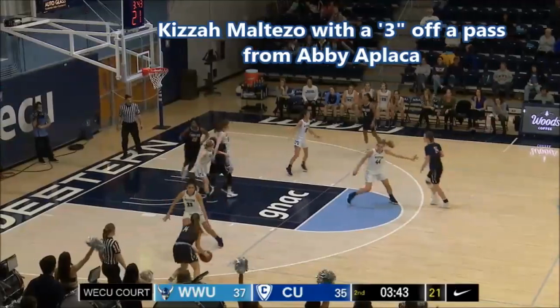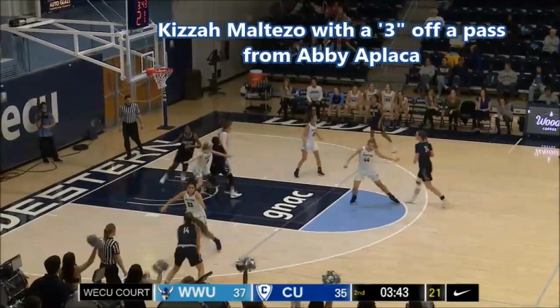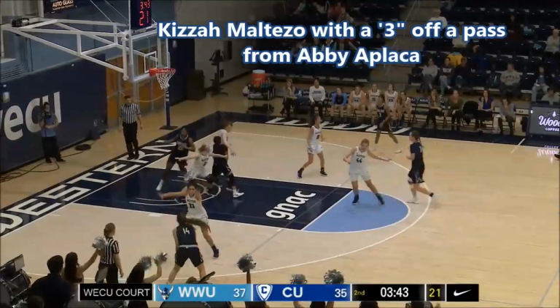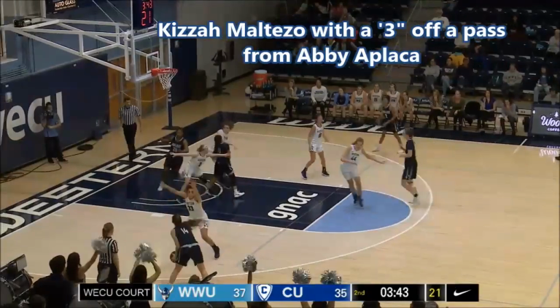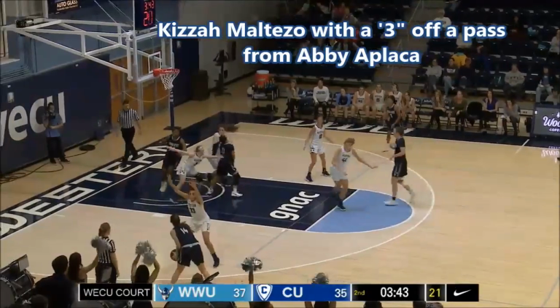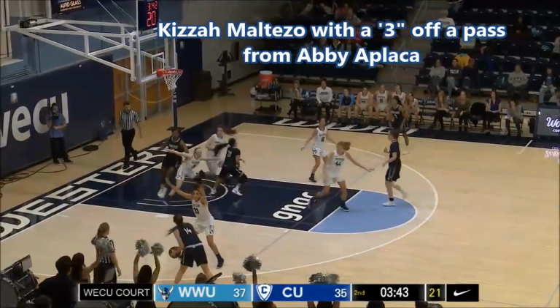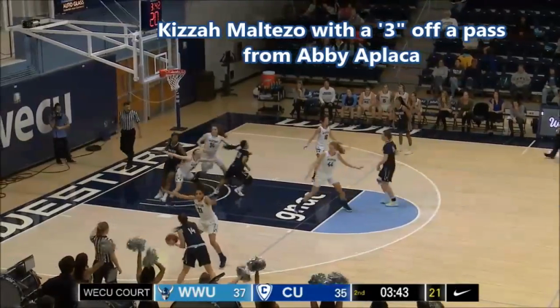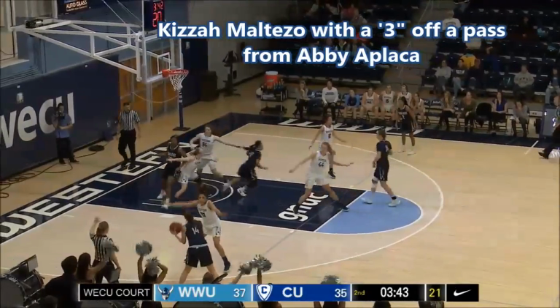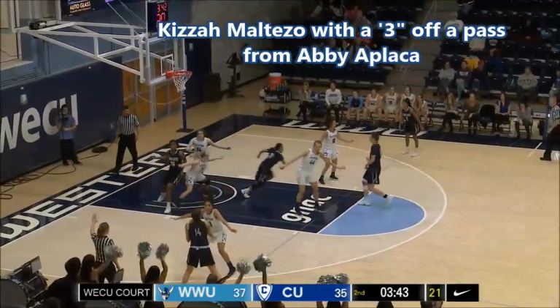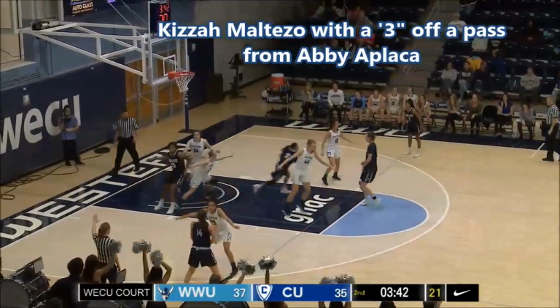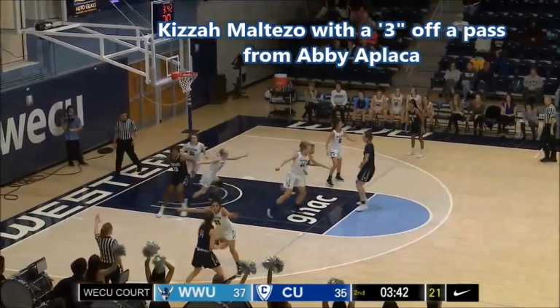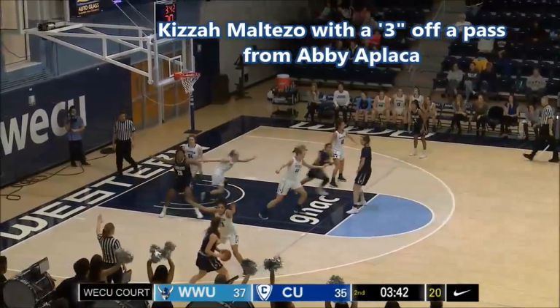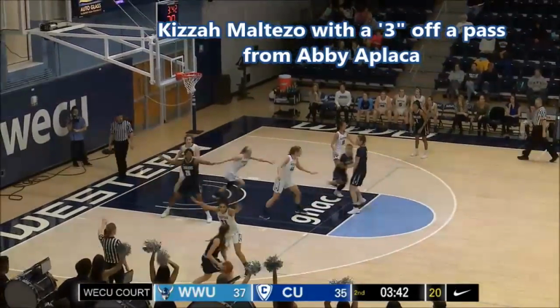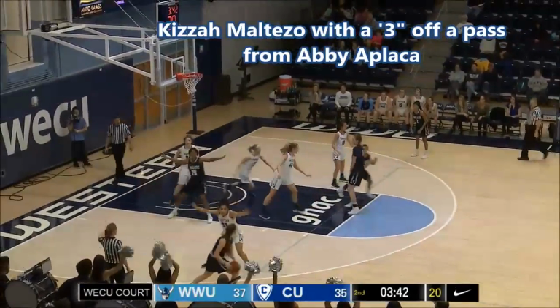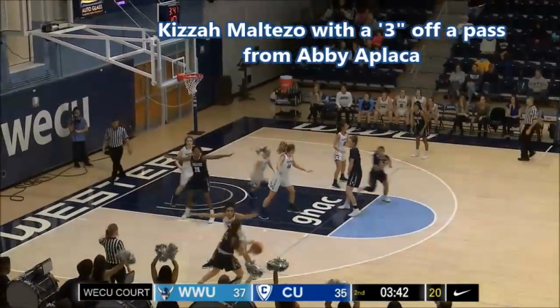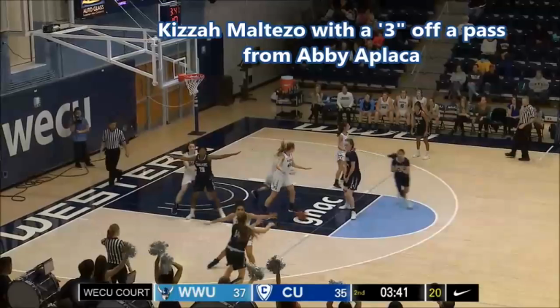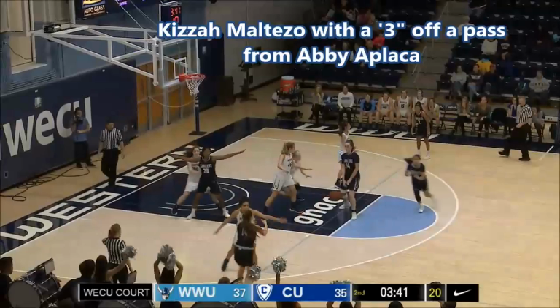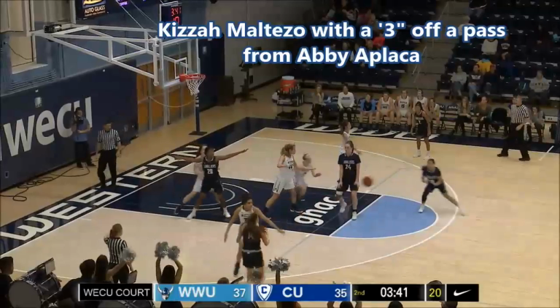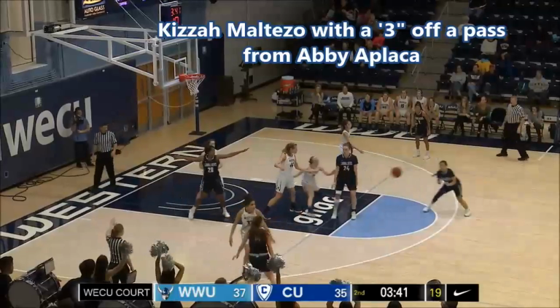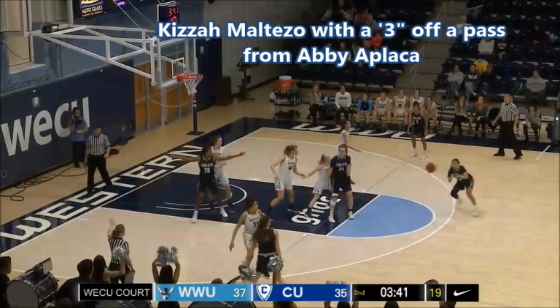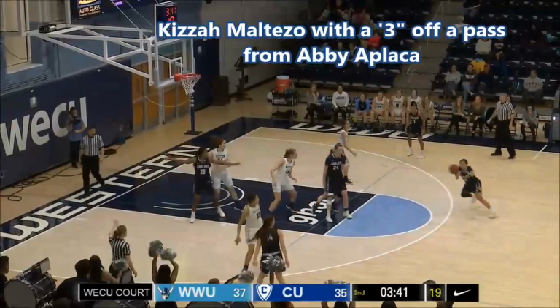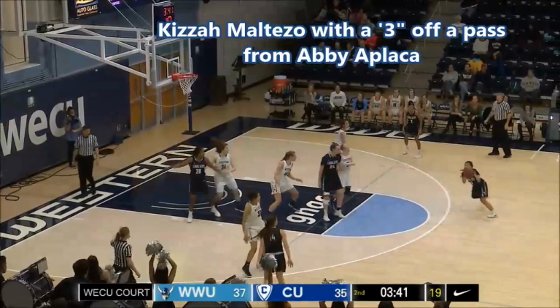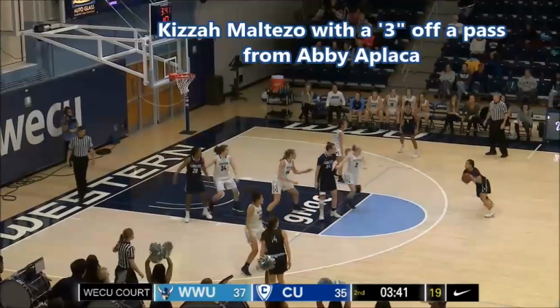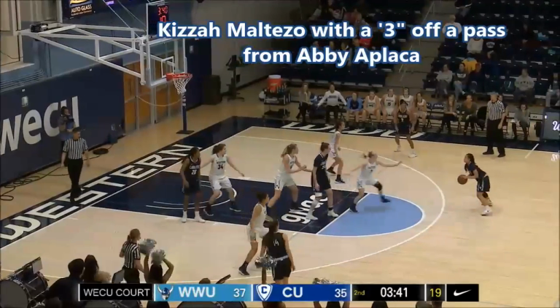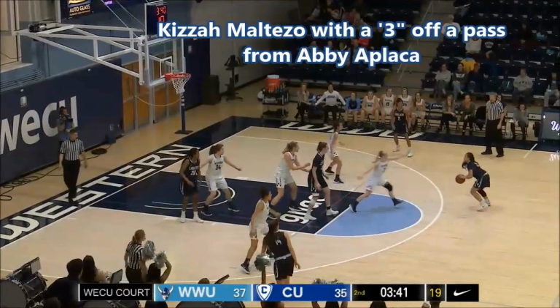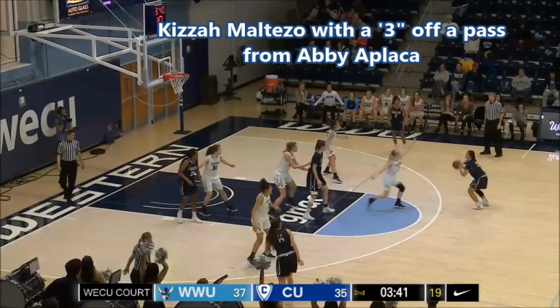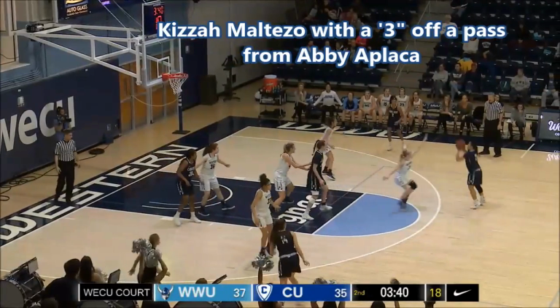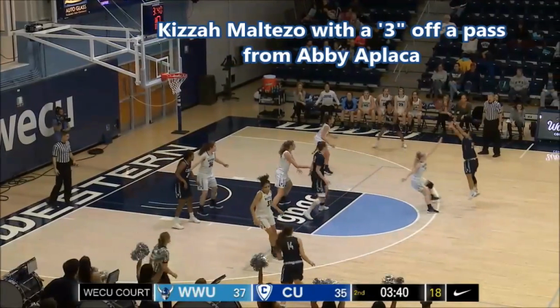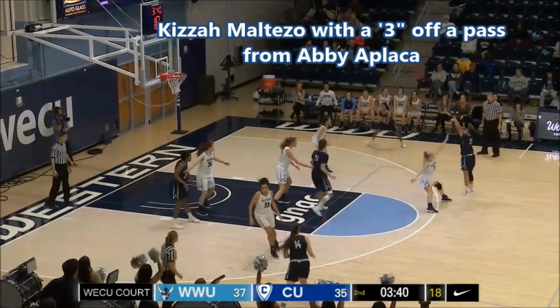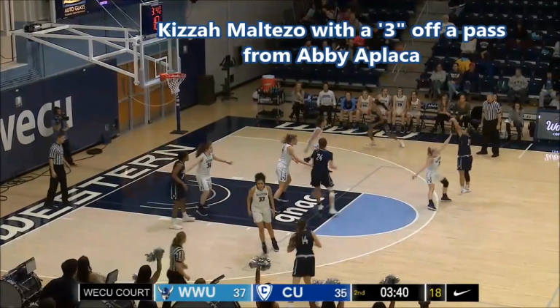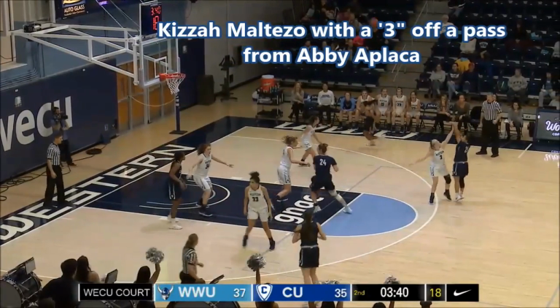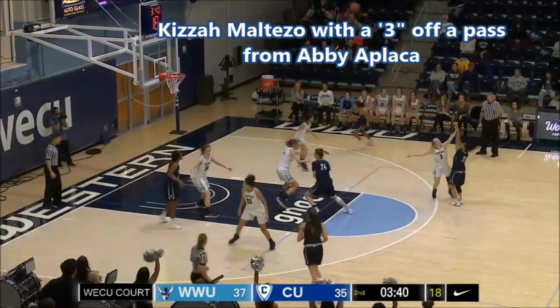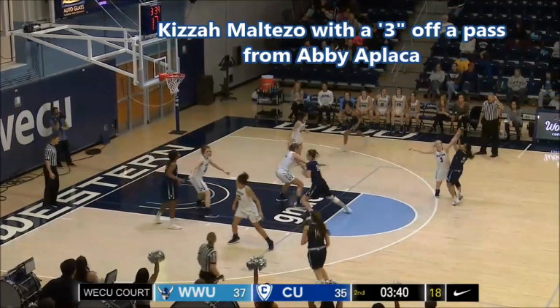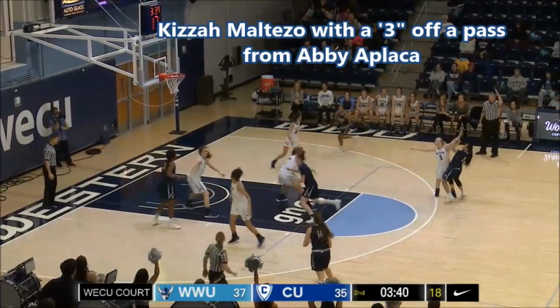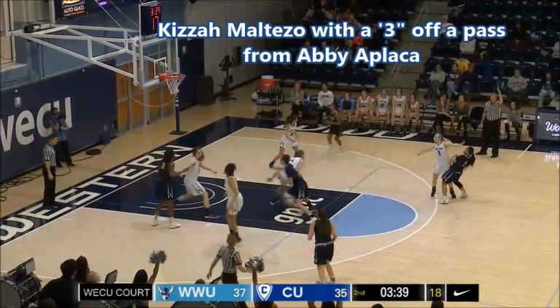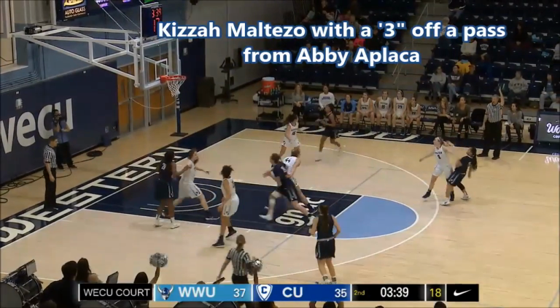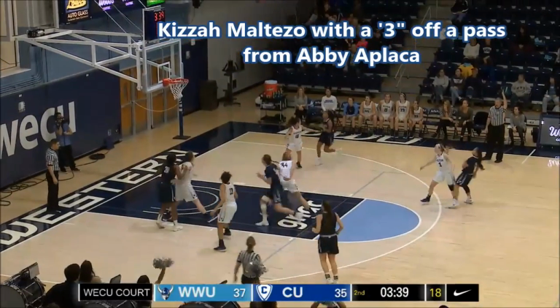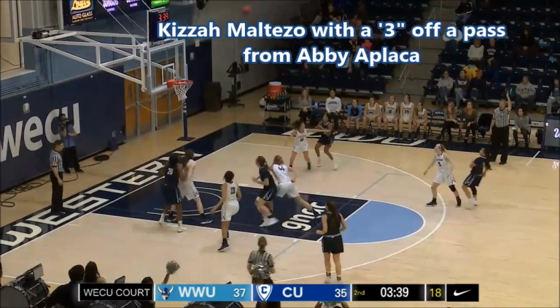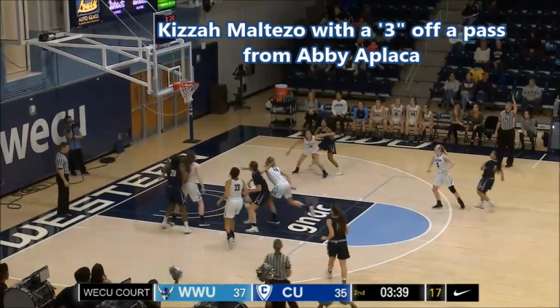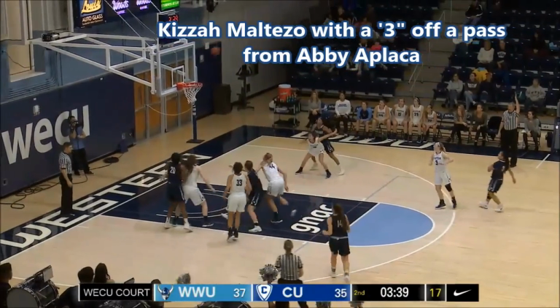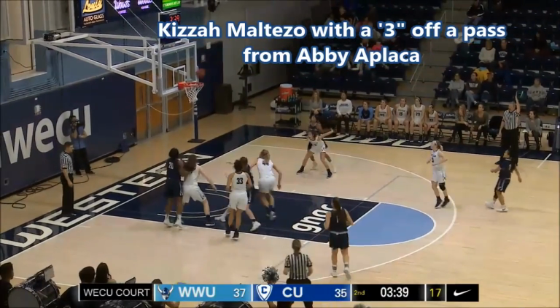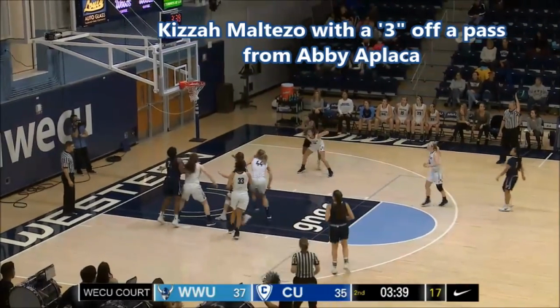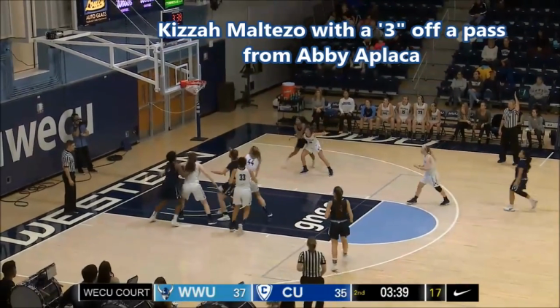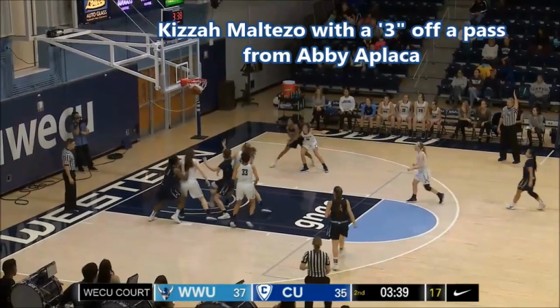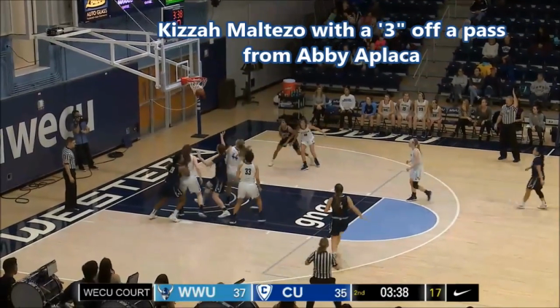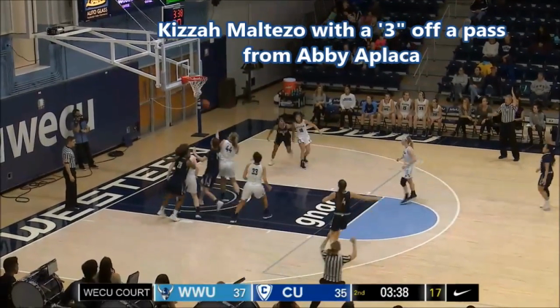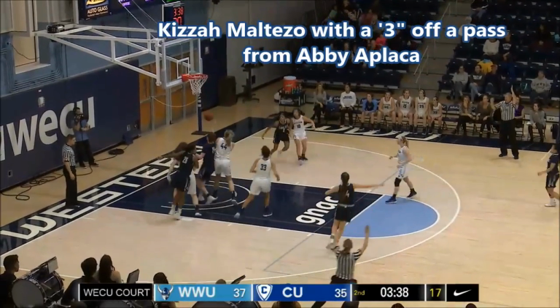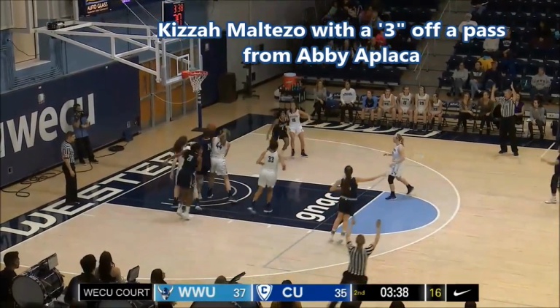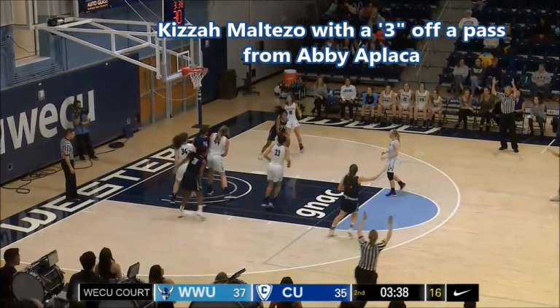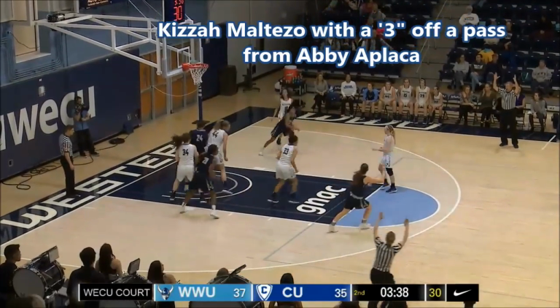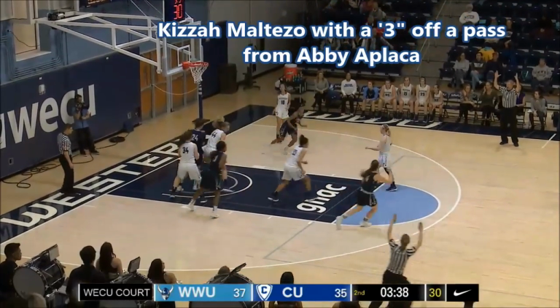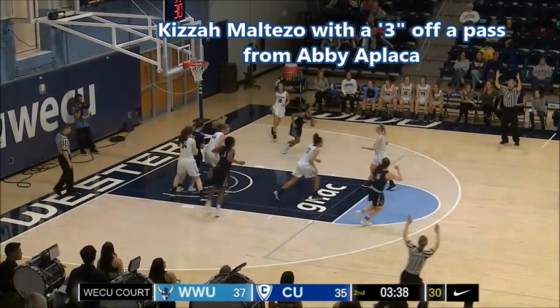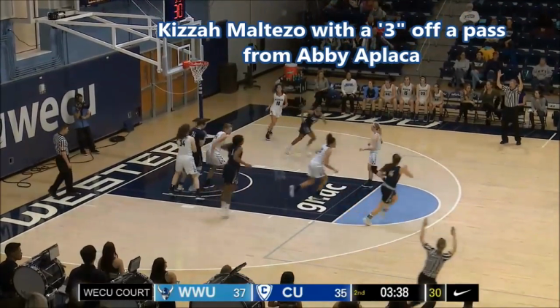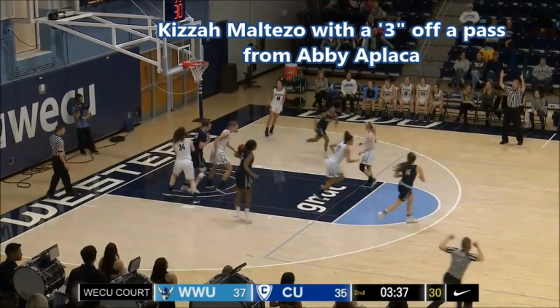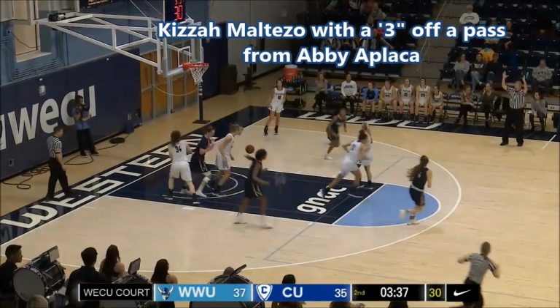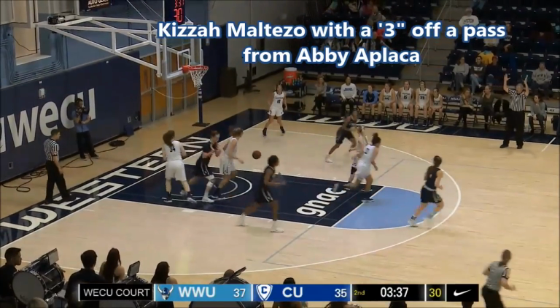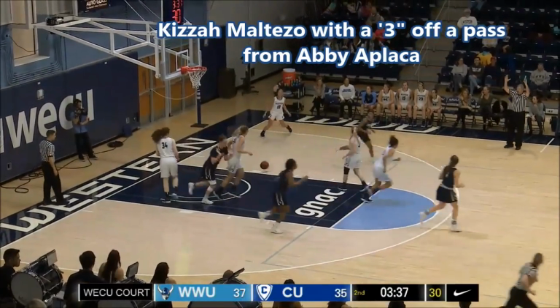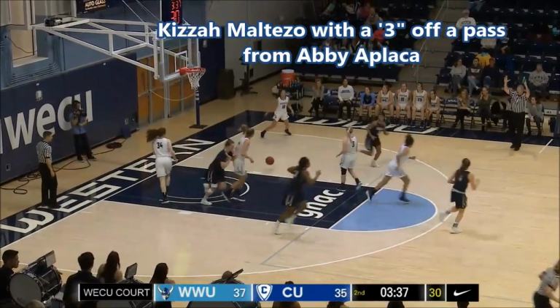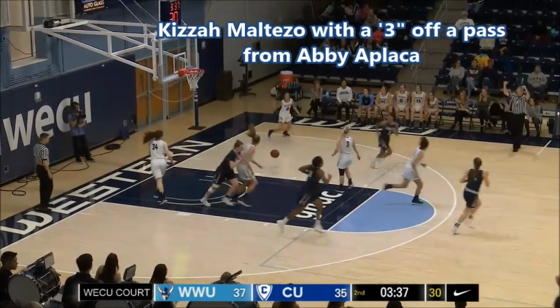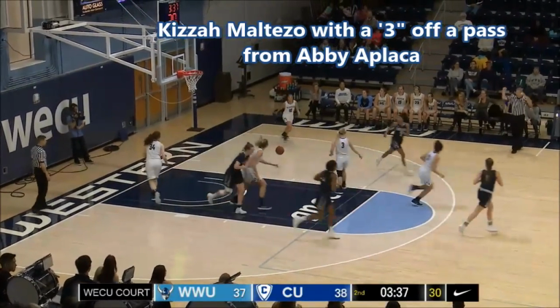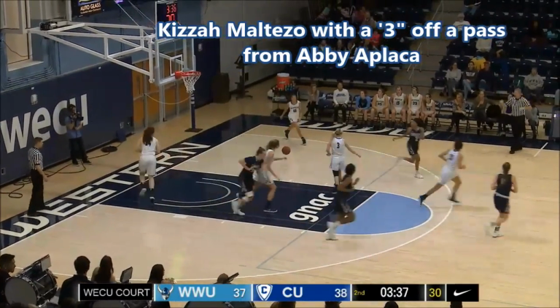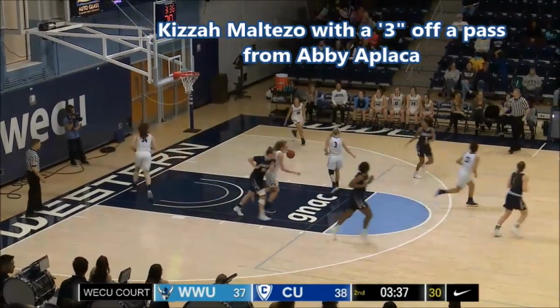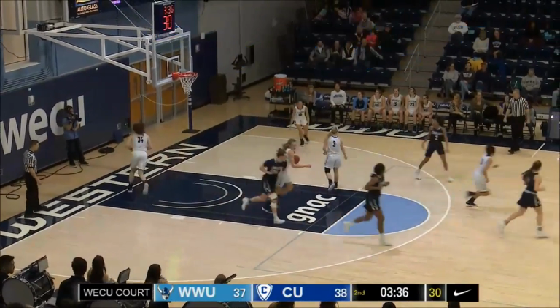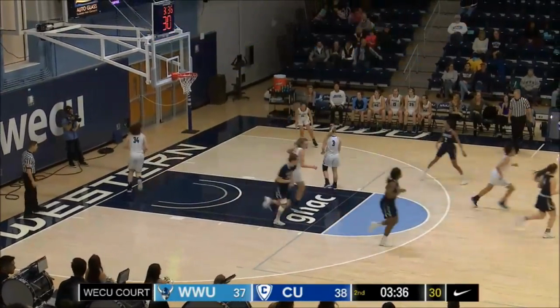Back out on top, Maltizo for a three — got it.